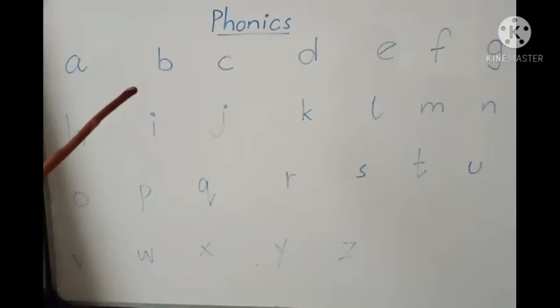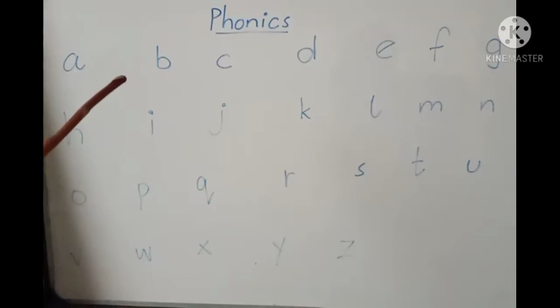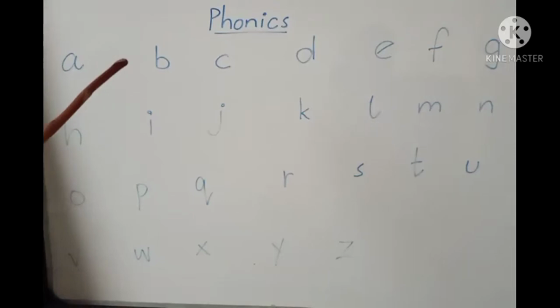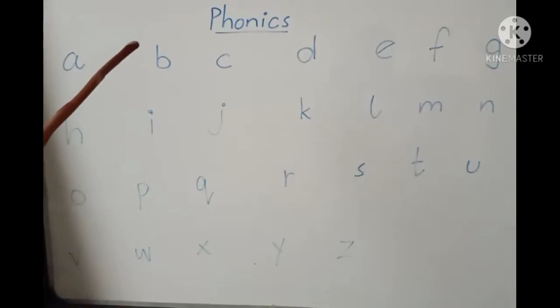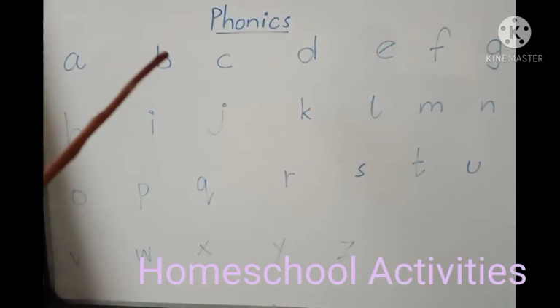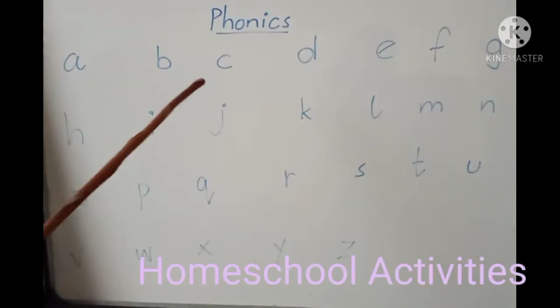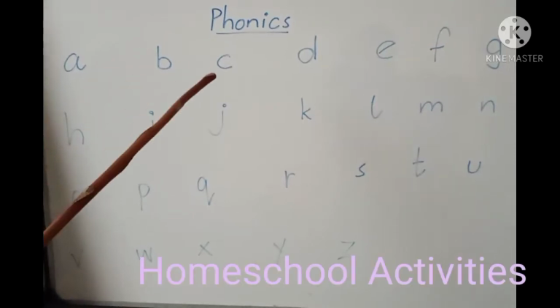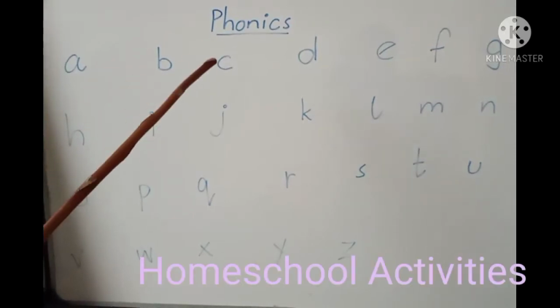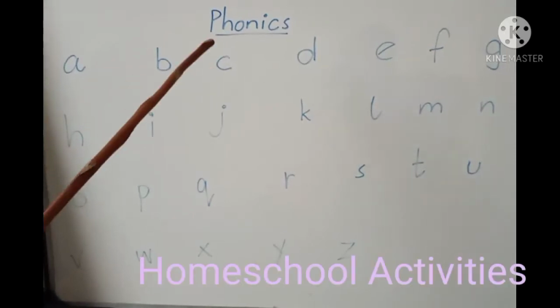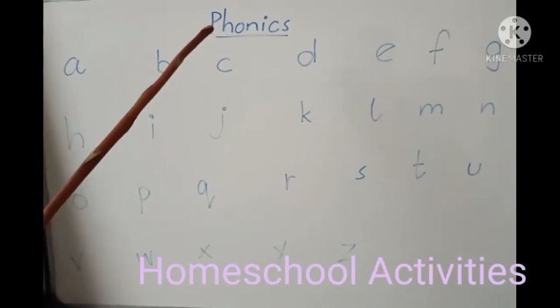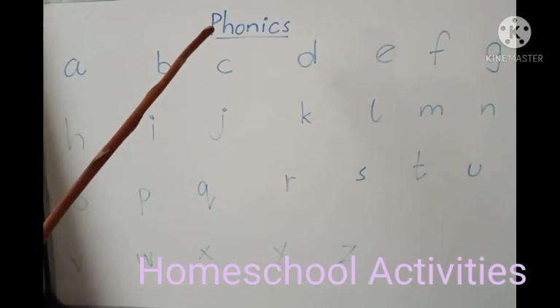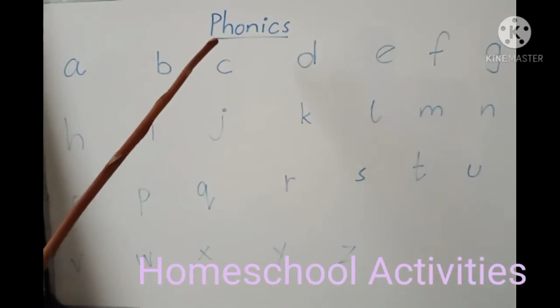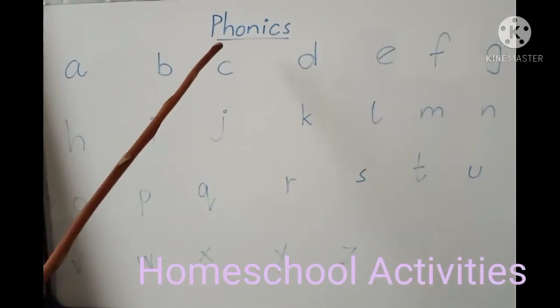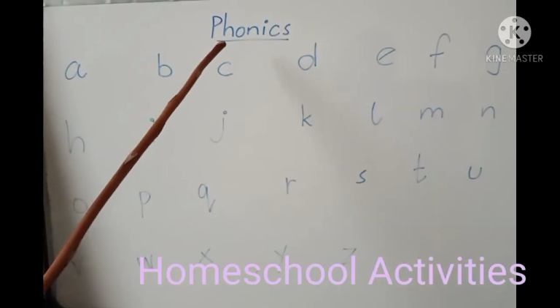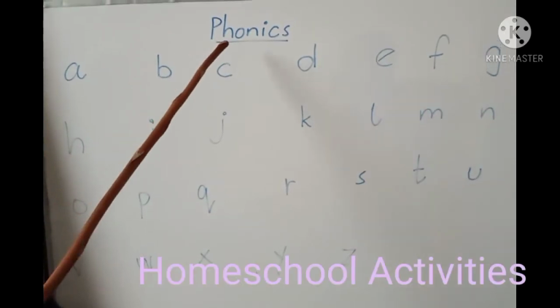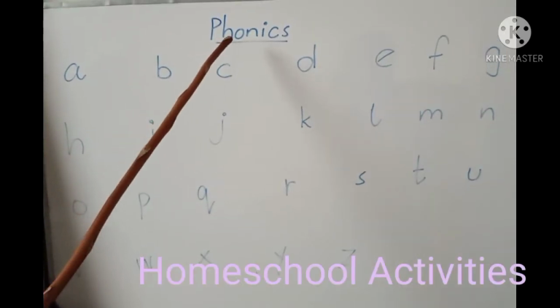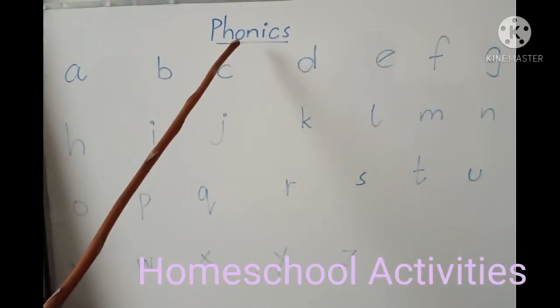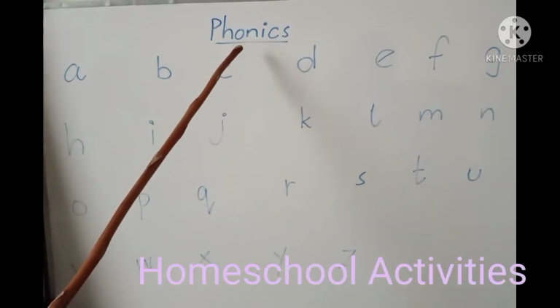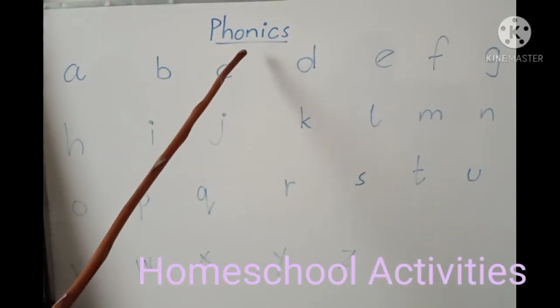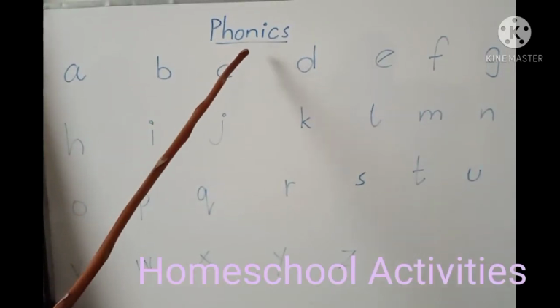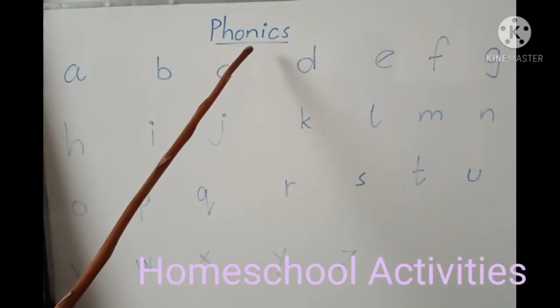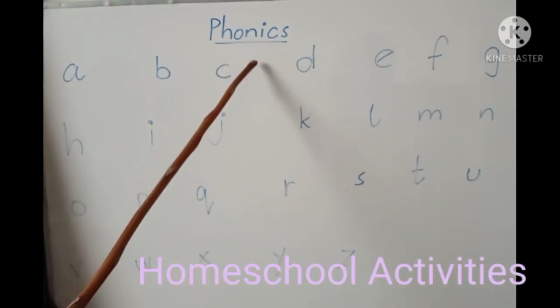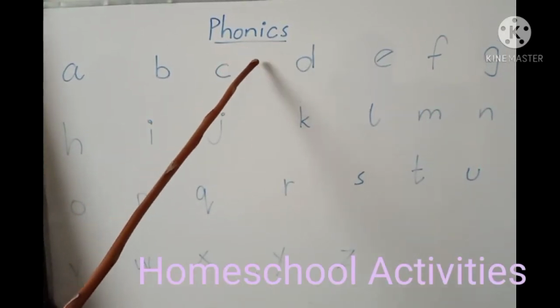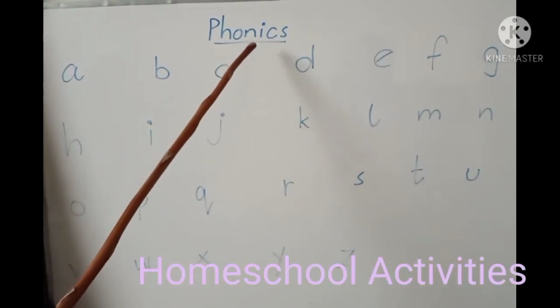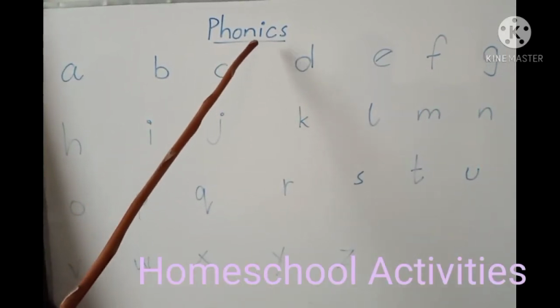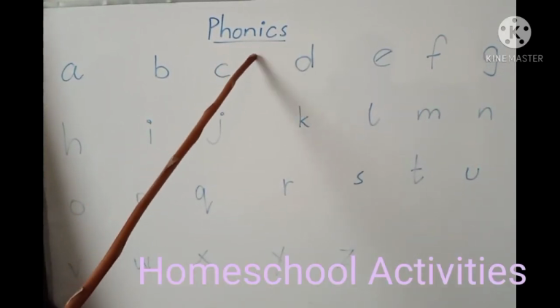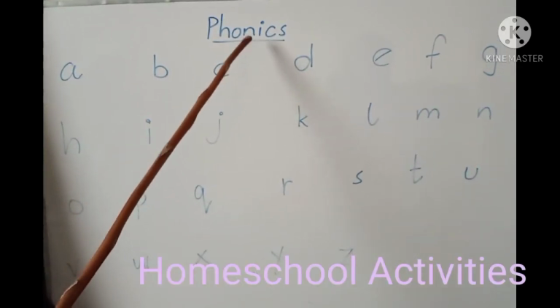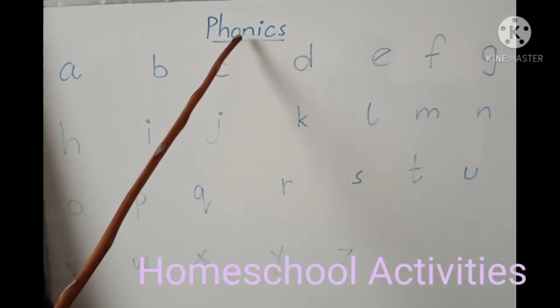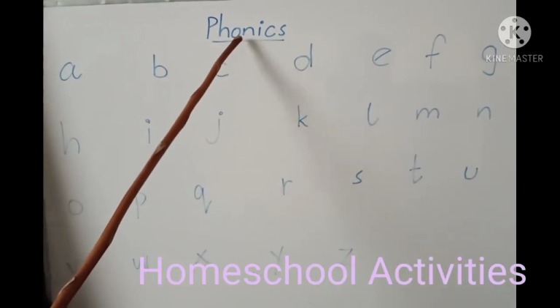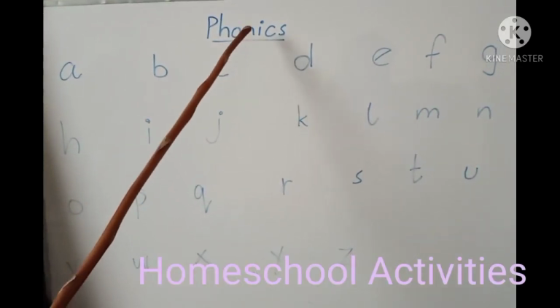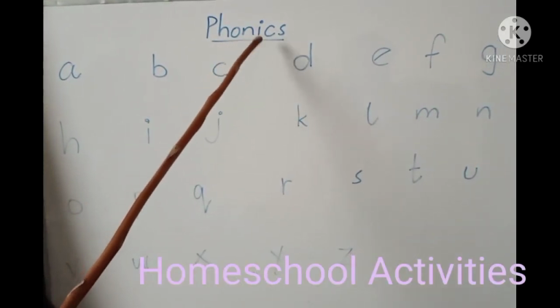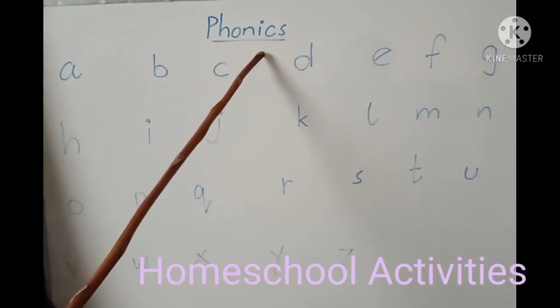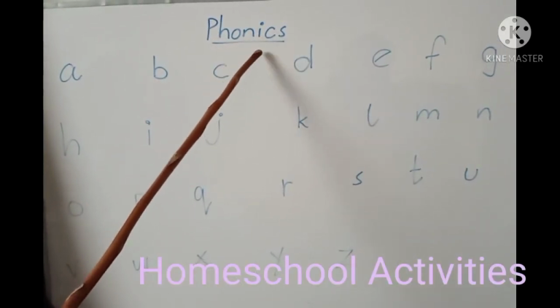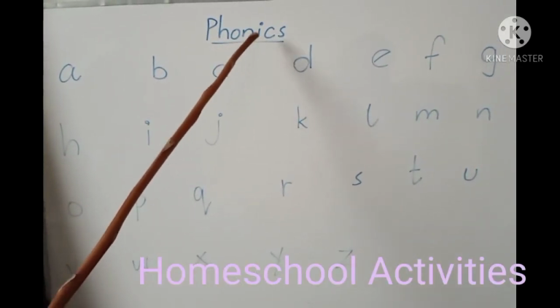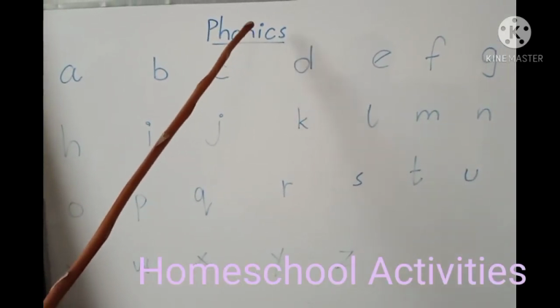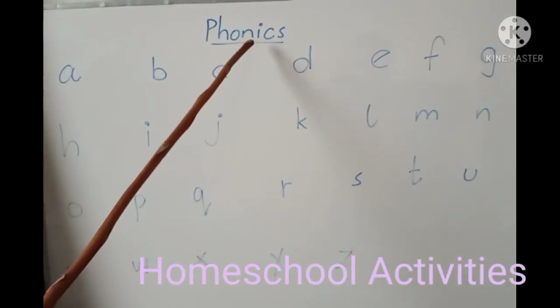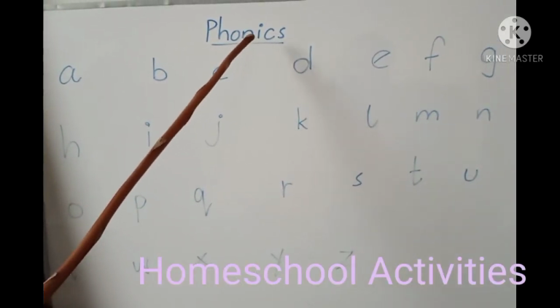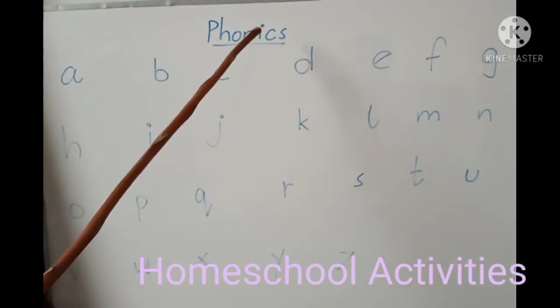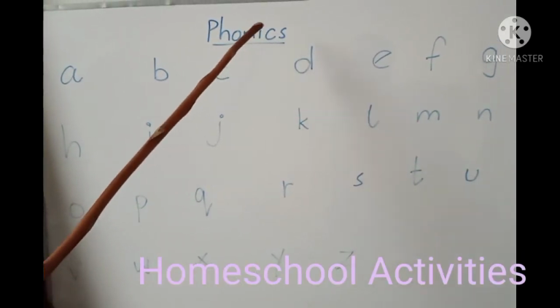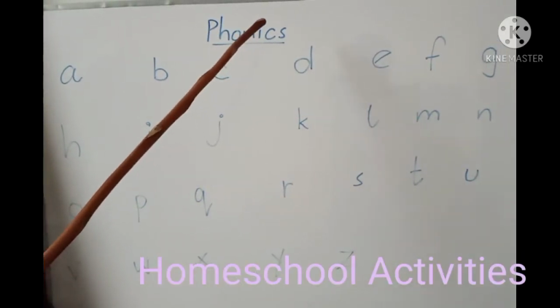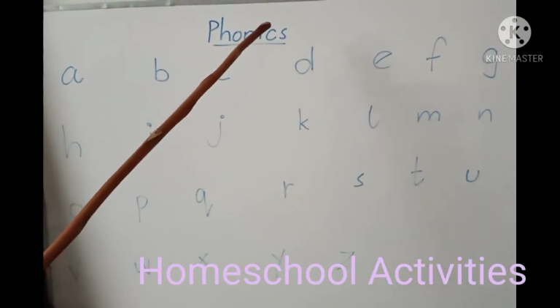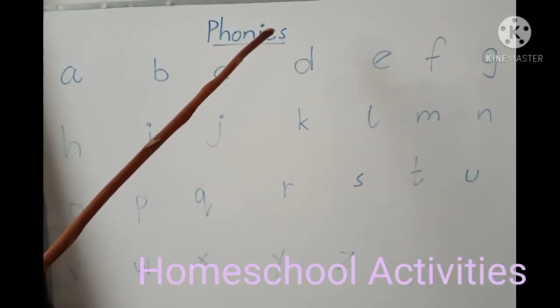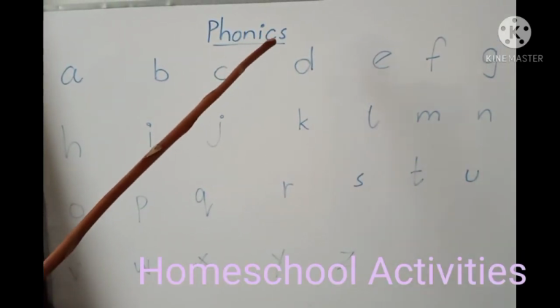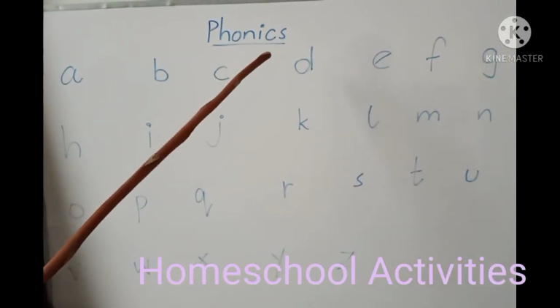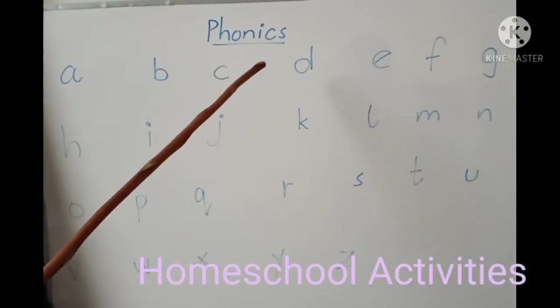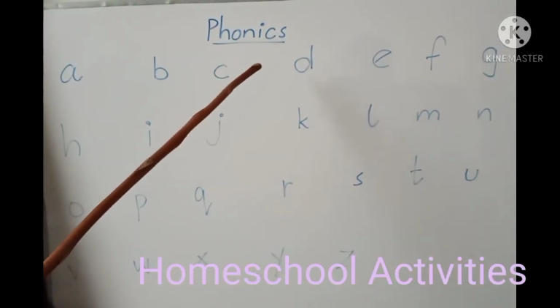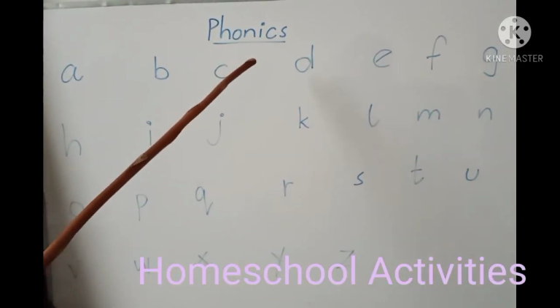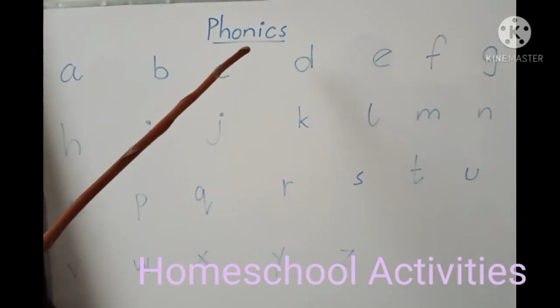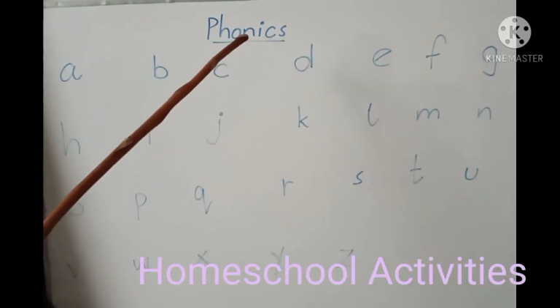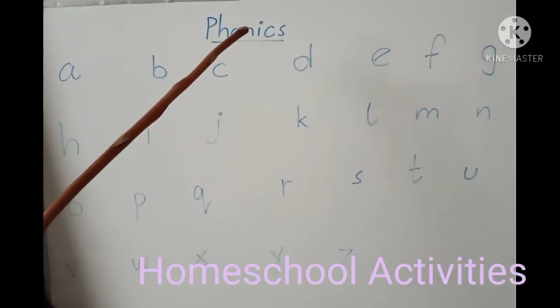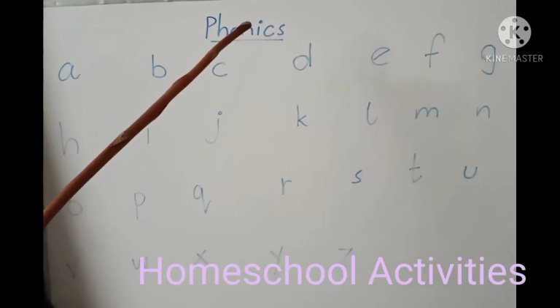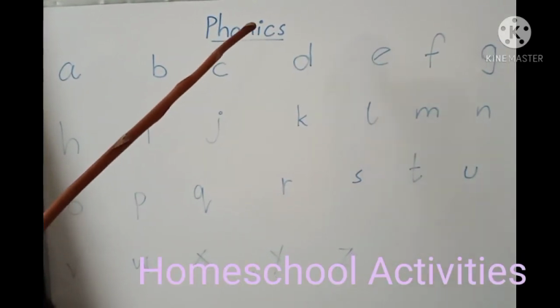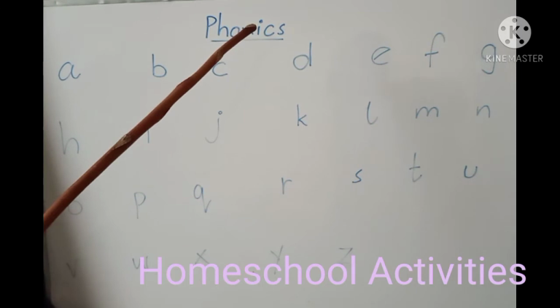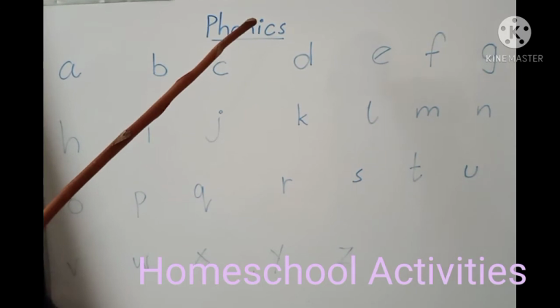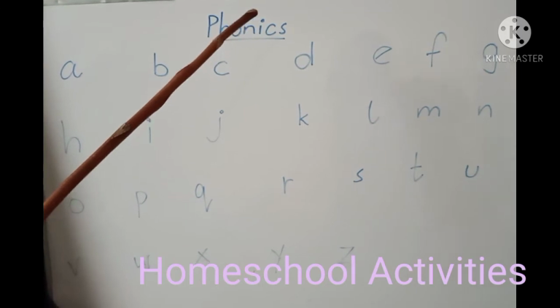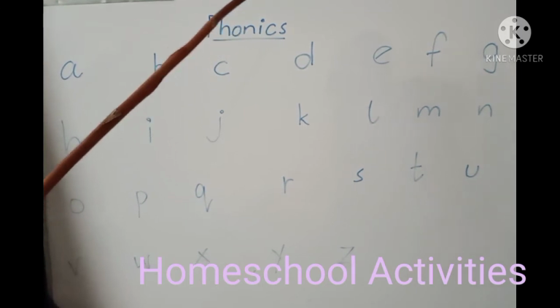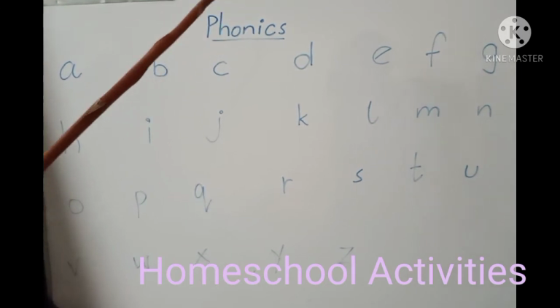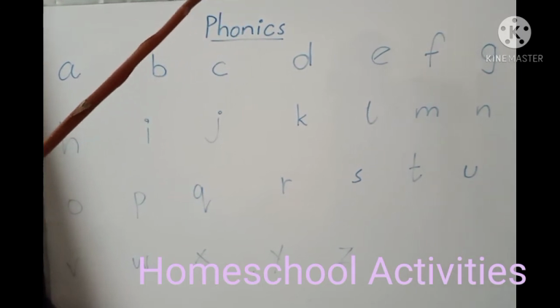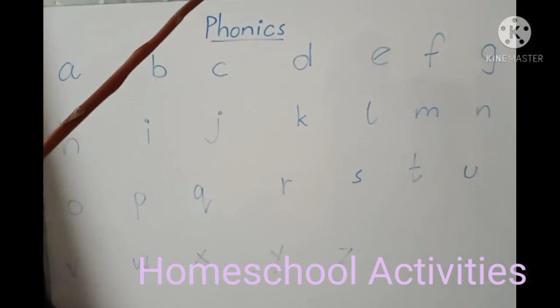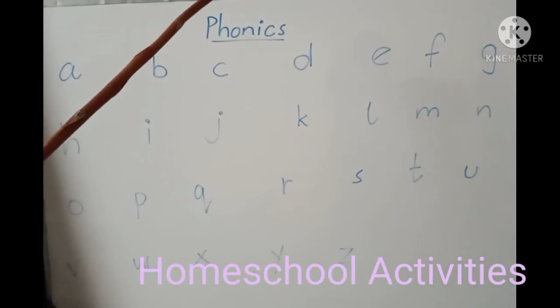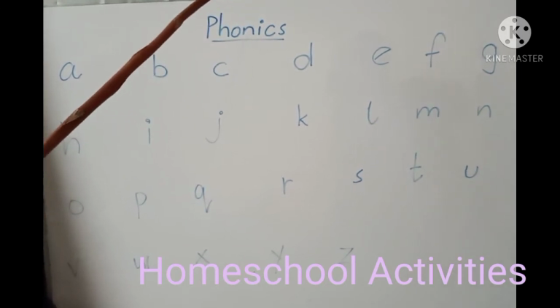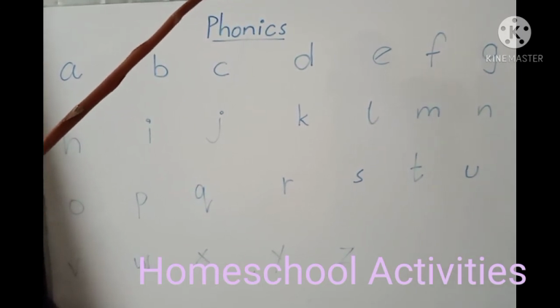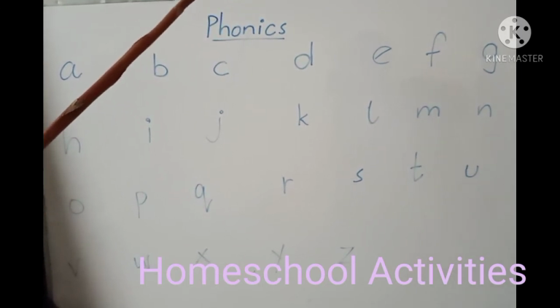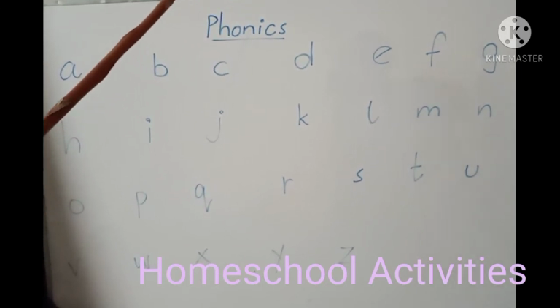What's up guys? Today I am here to teach you phonics. So, we will start.